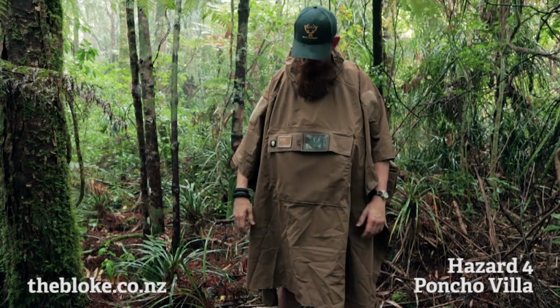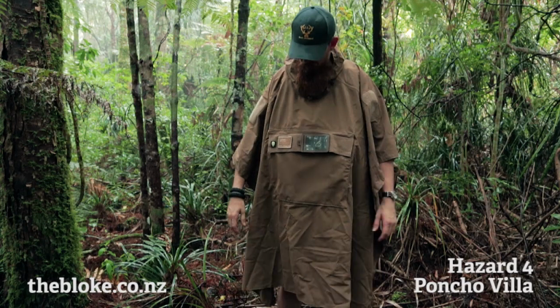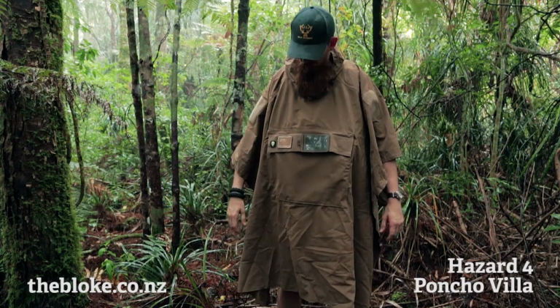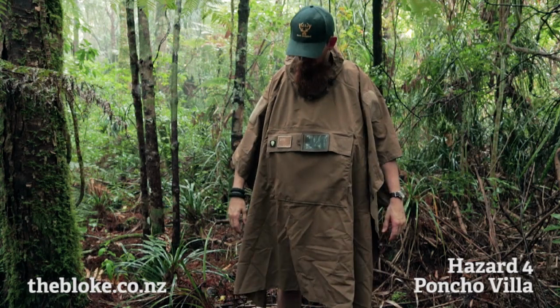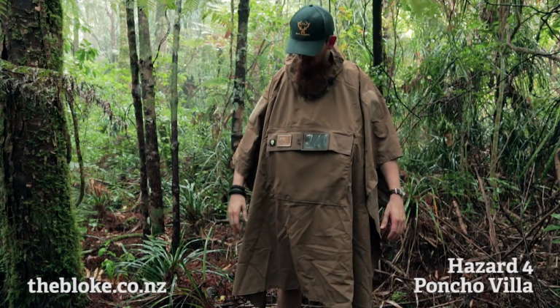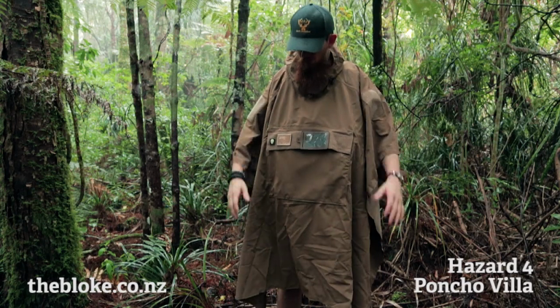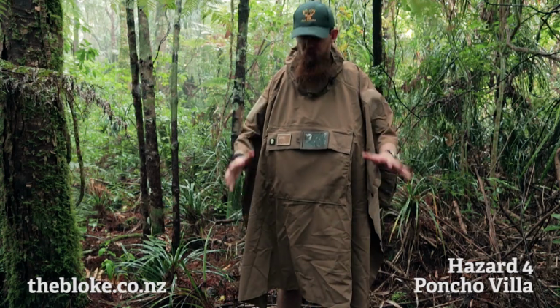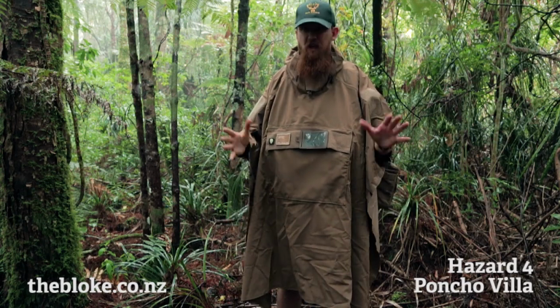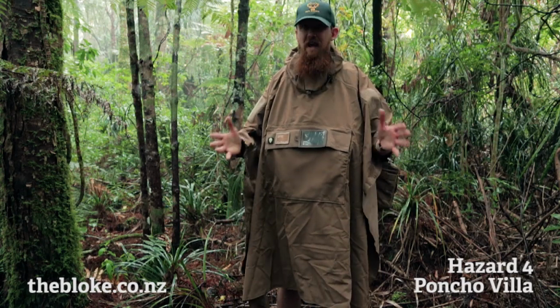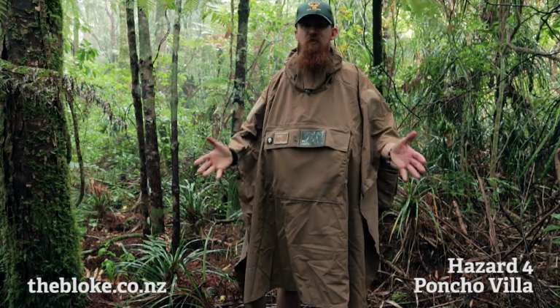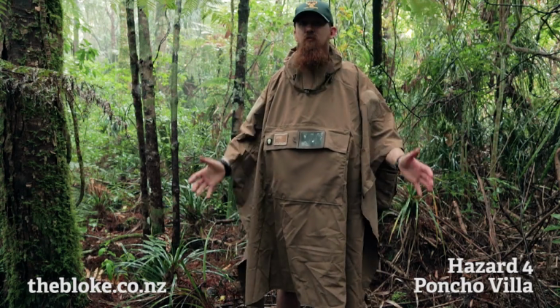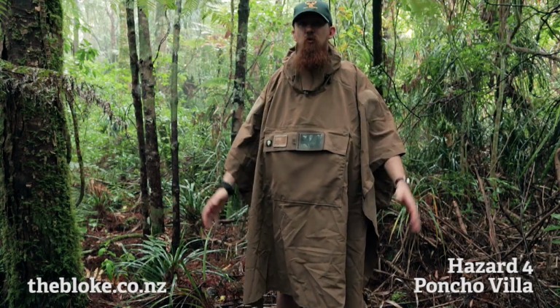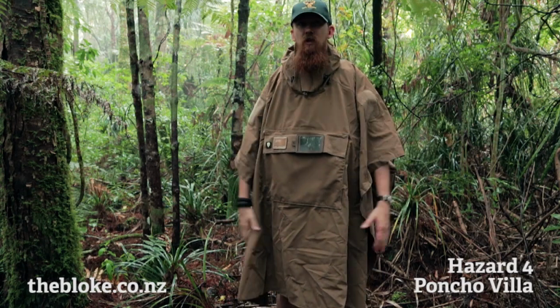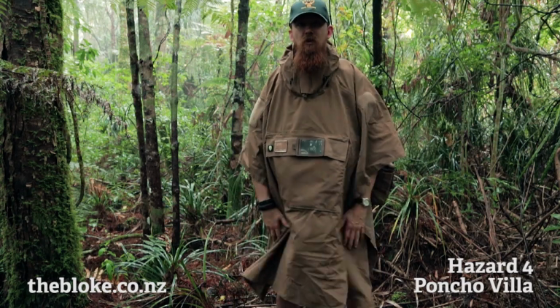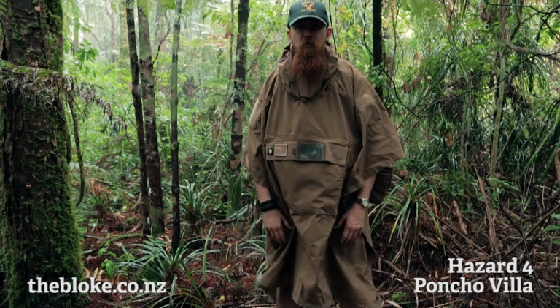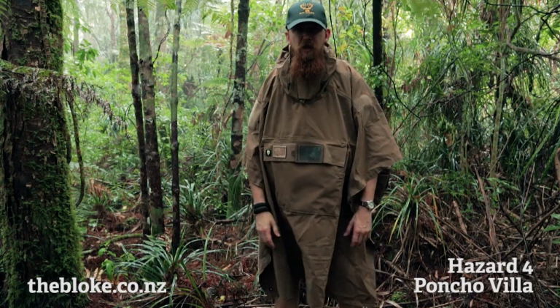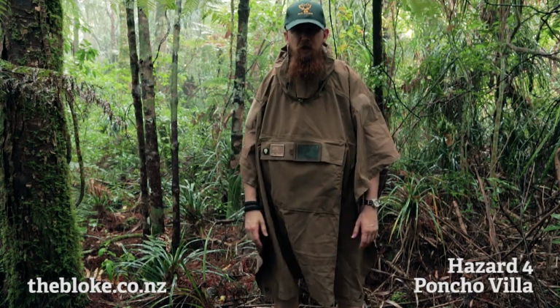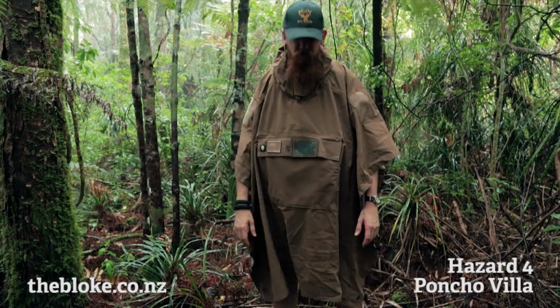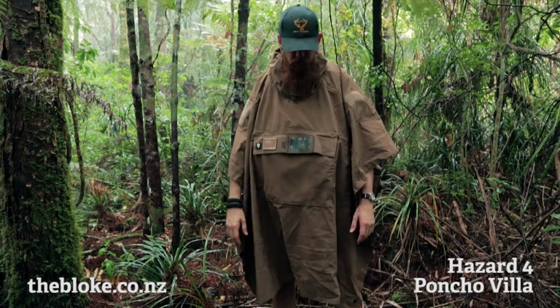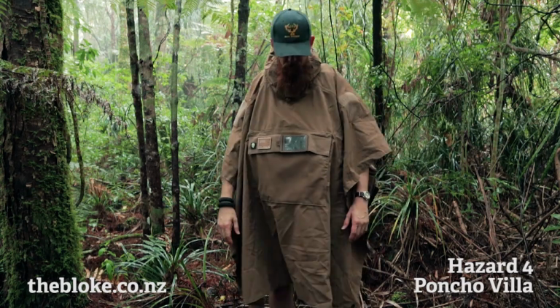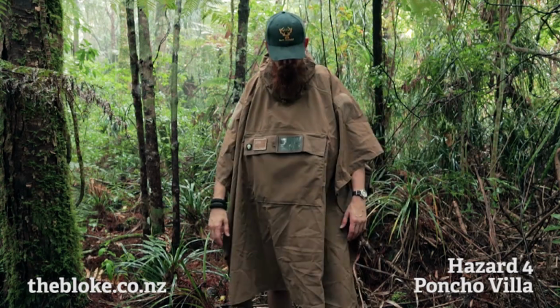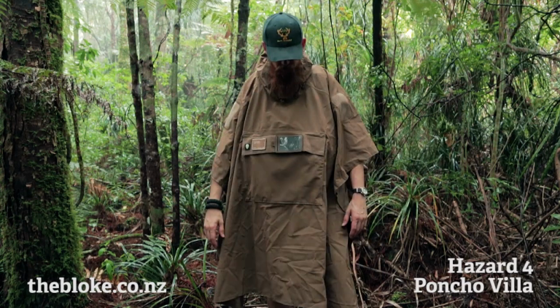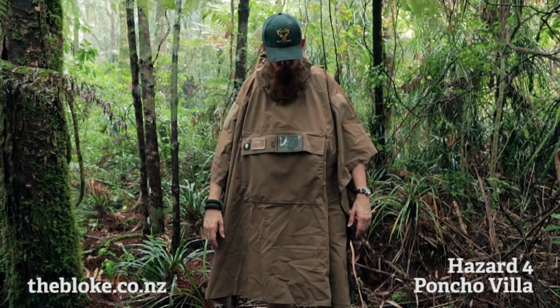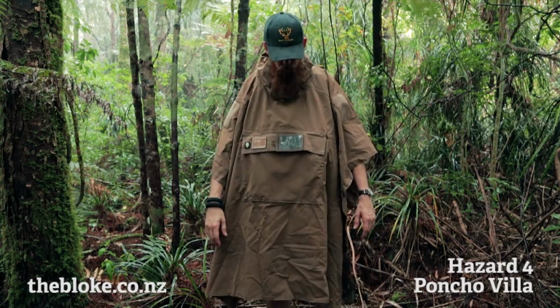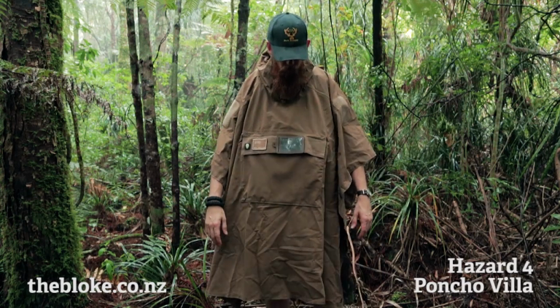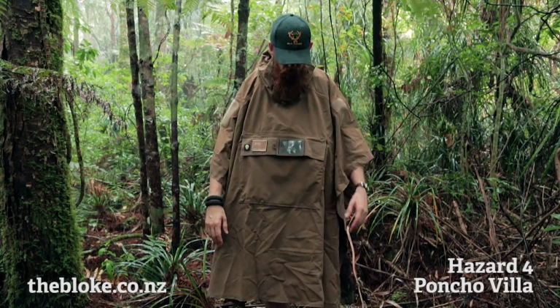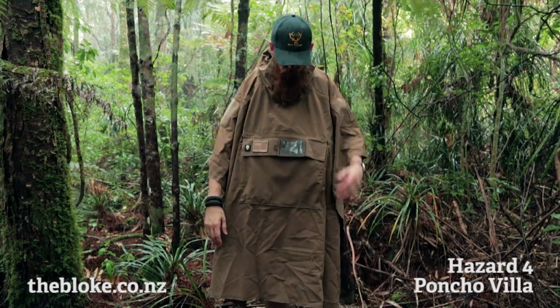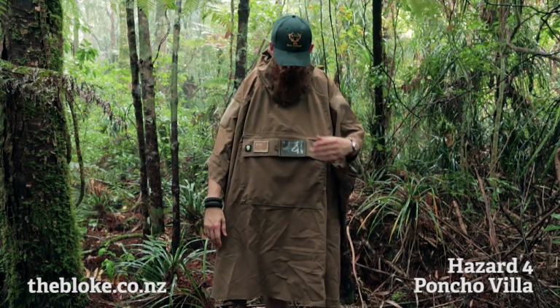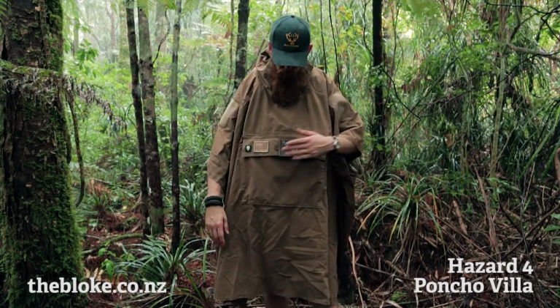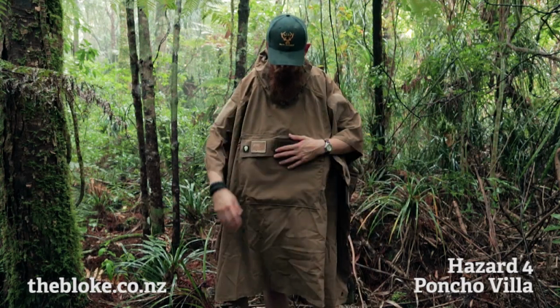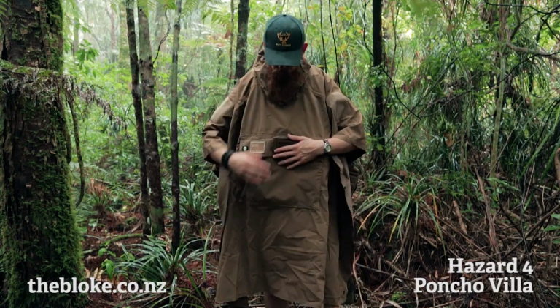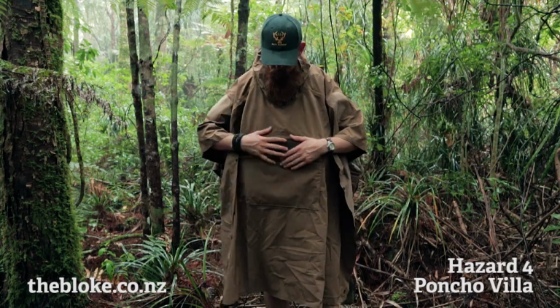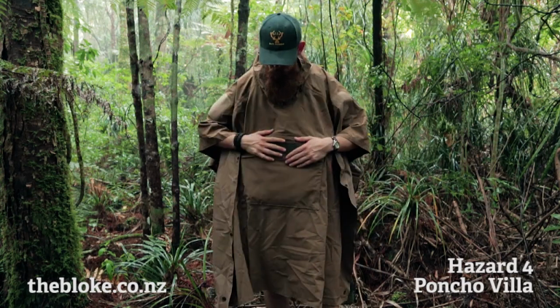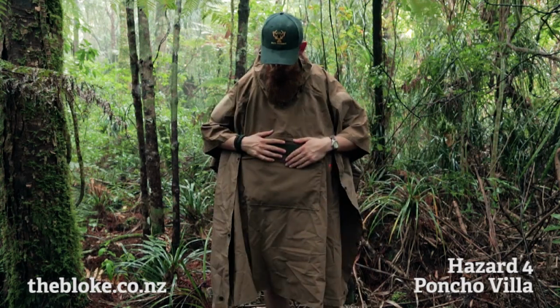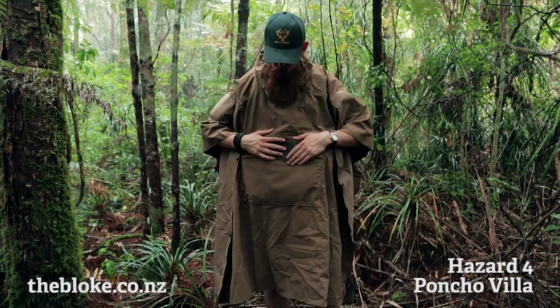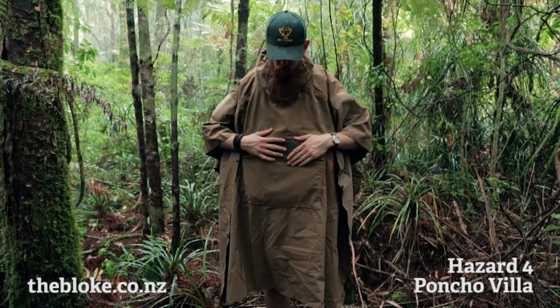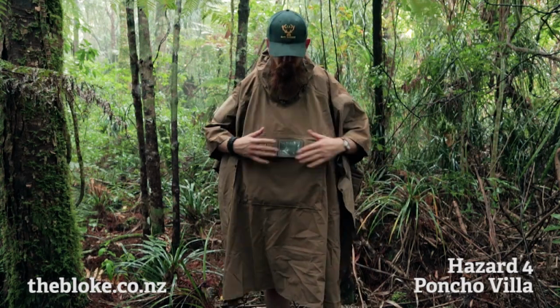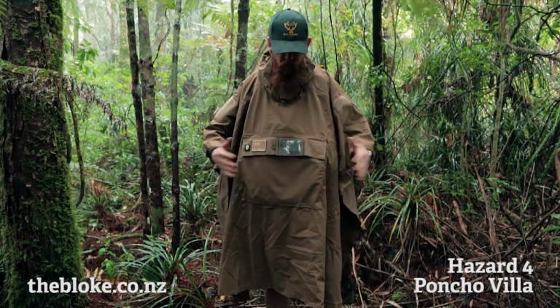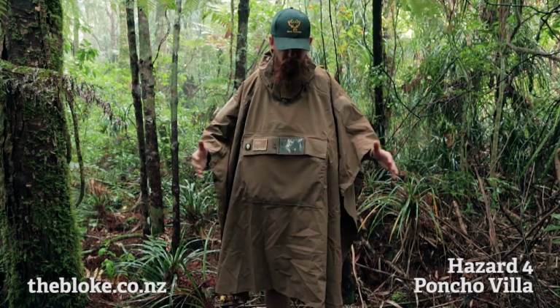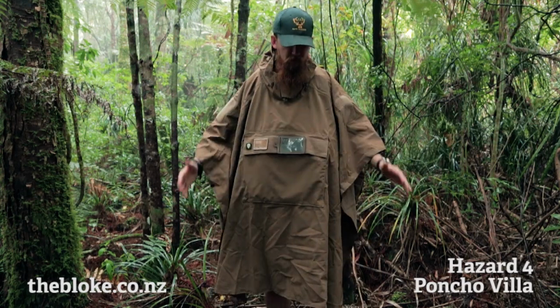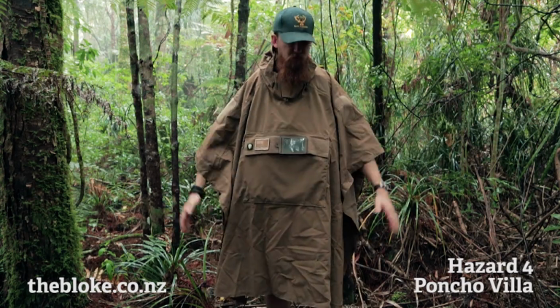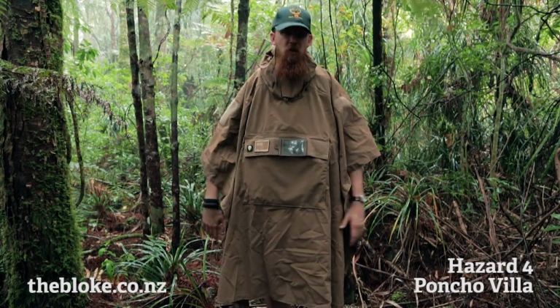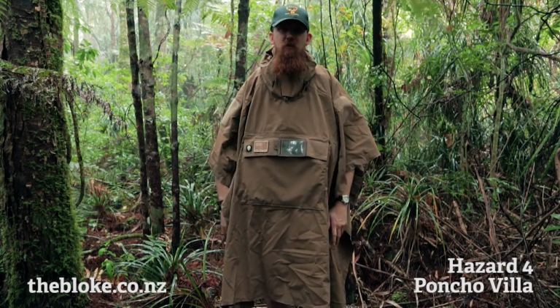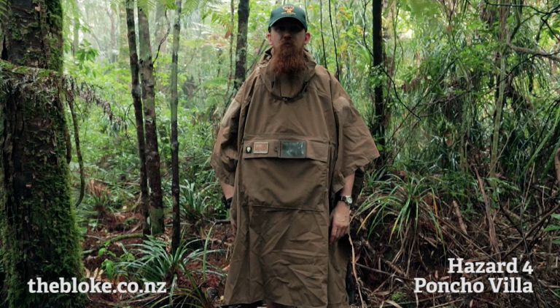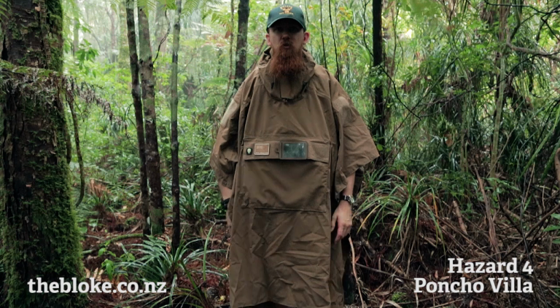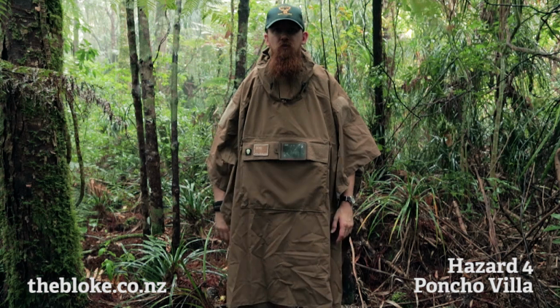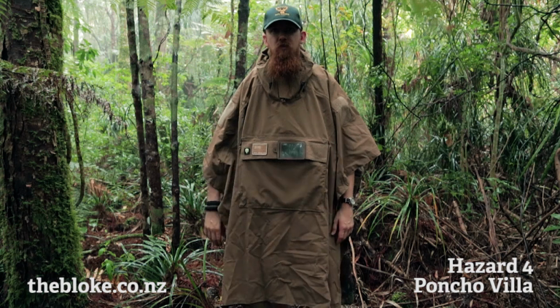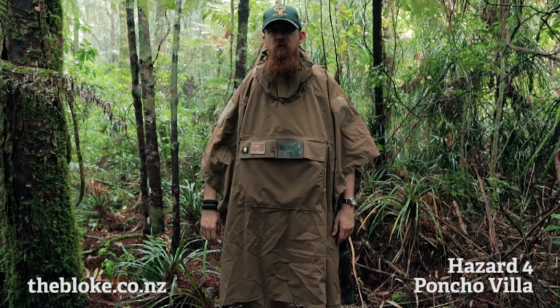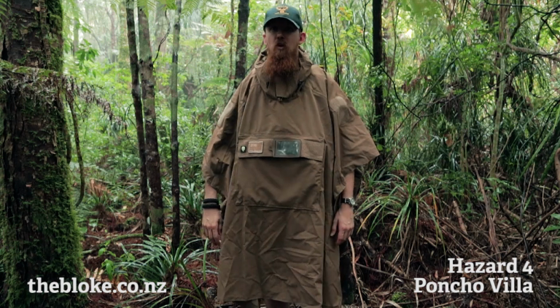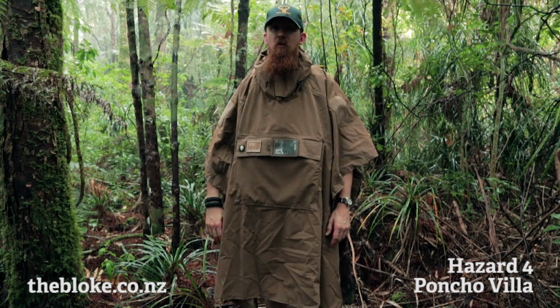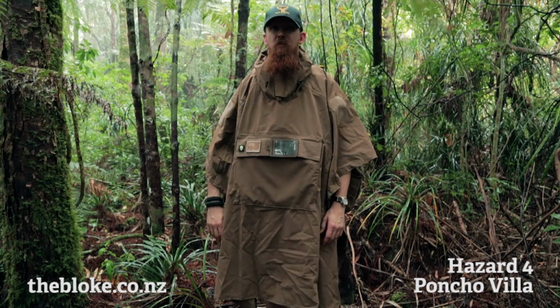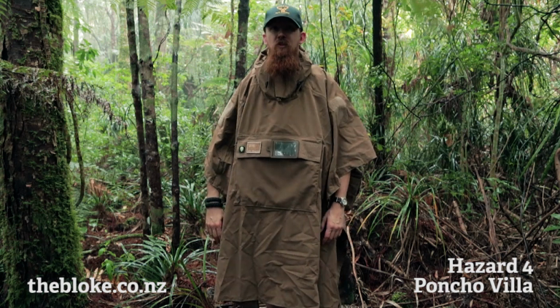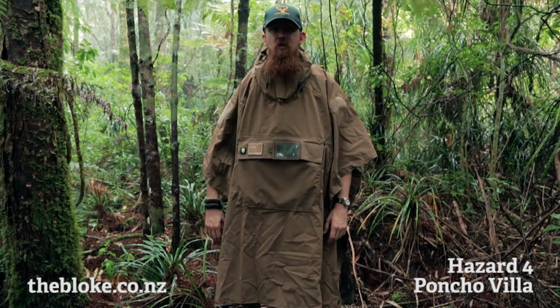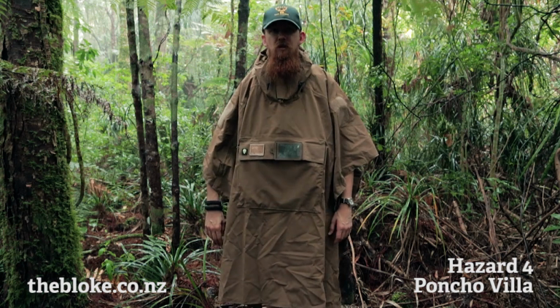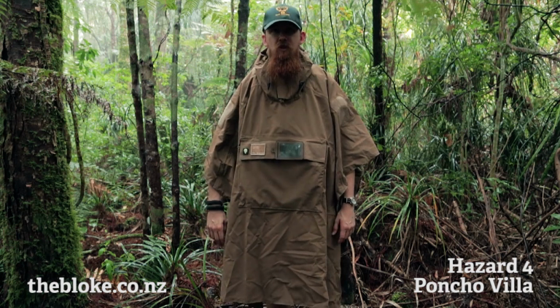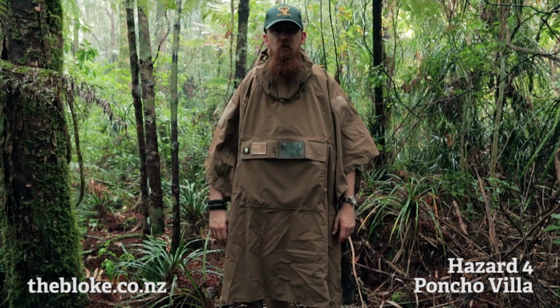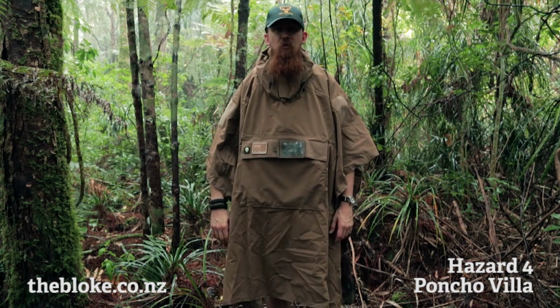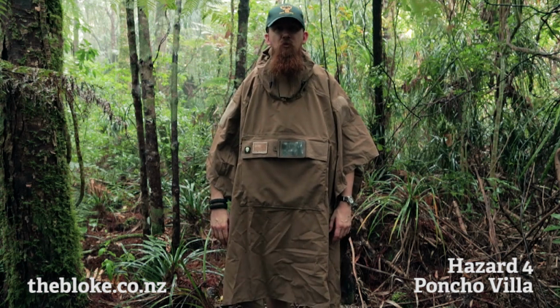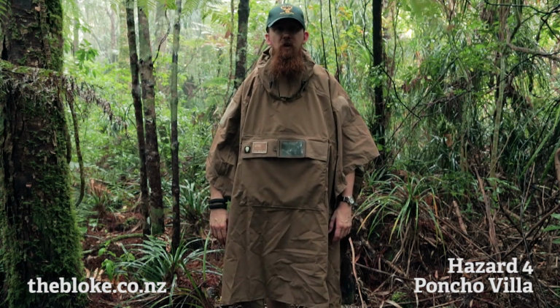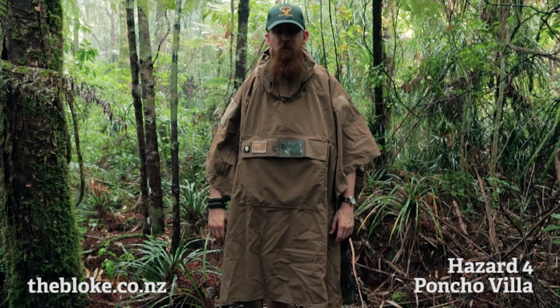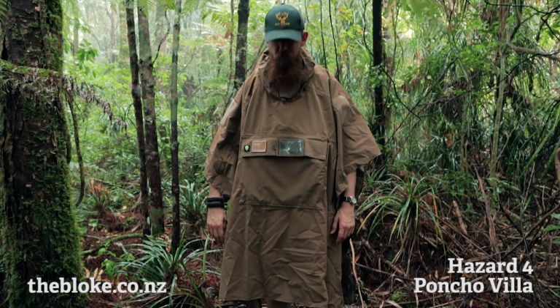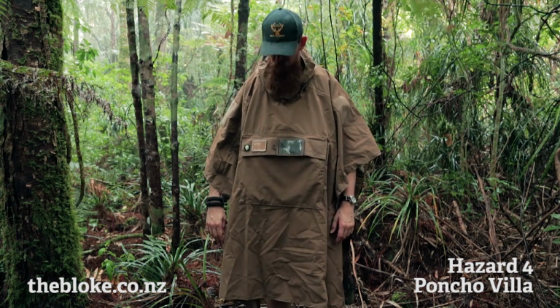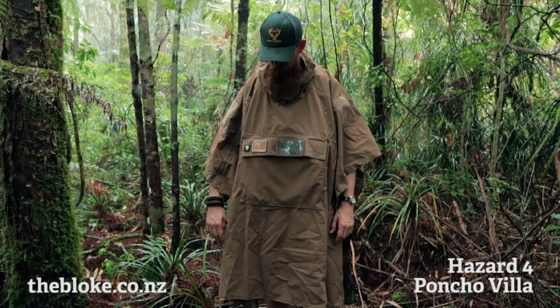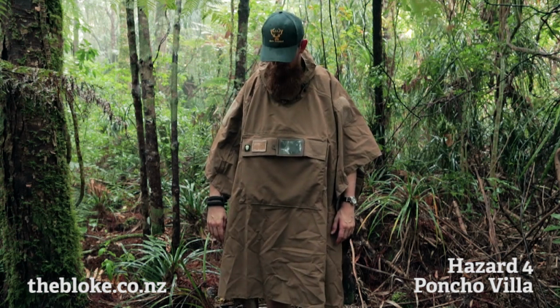I've got quite a bit of Hazard 4 gear already, and I saw a while ago that they put this poncho out and I just liked a few of the design features that they incorporated into it.